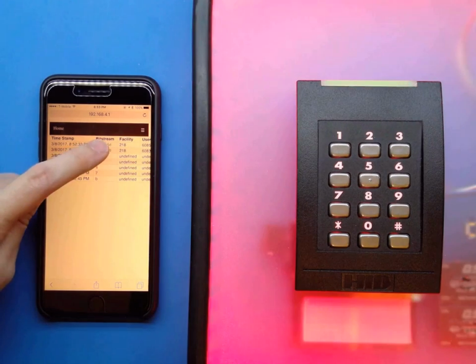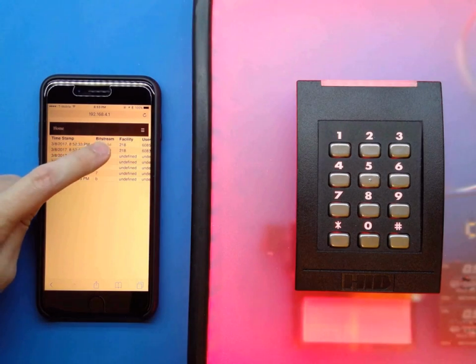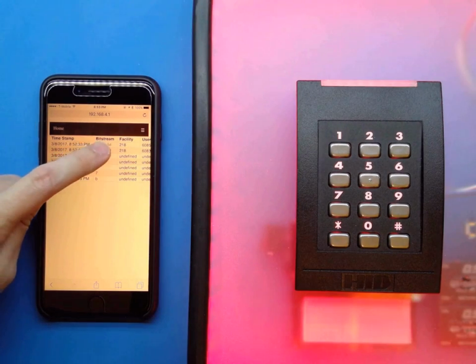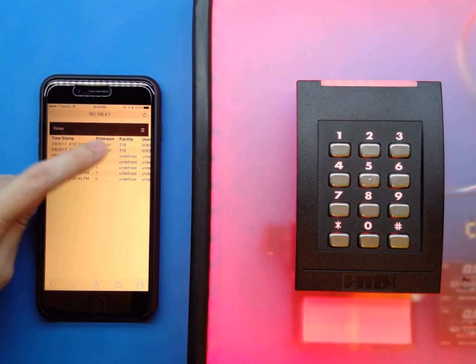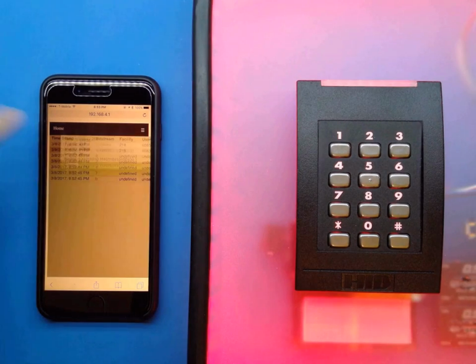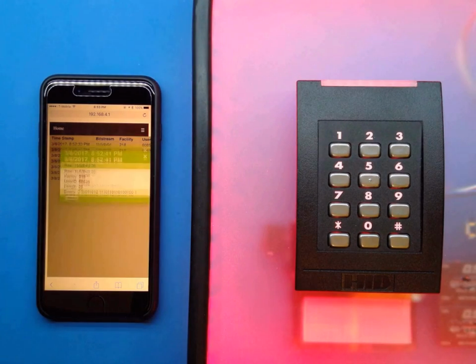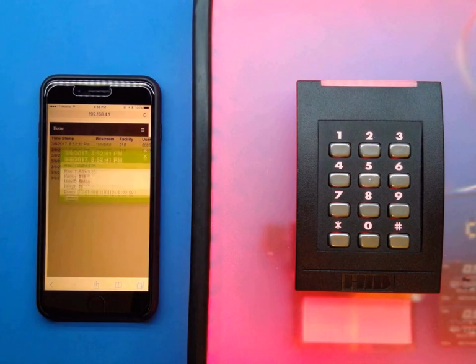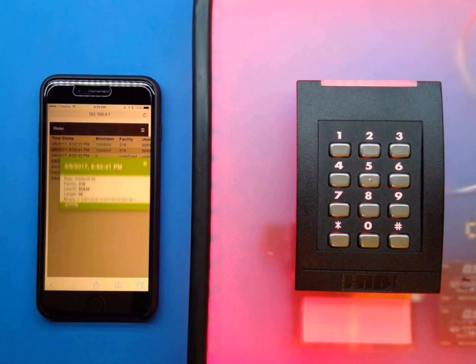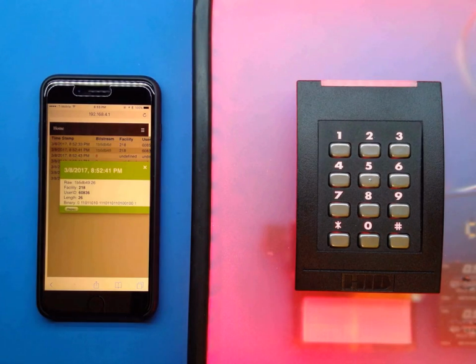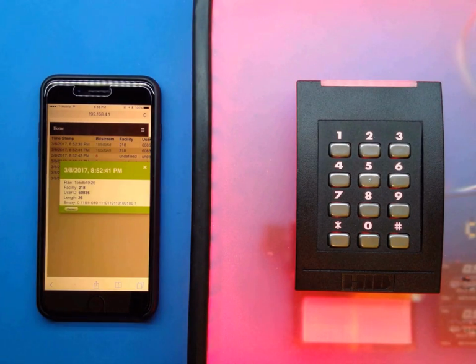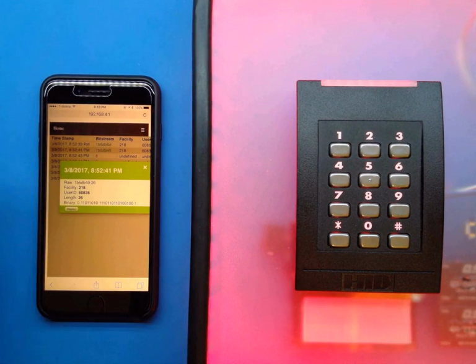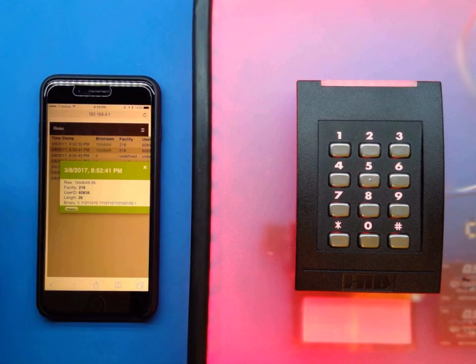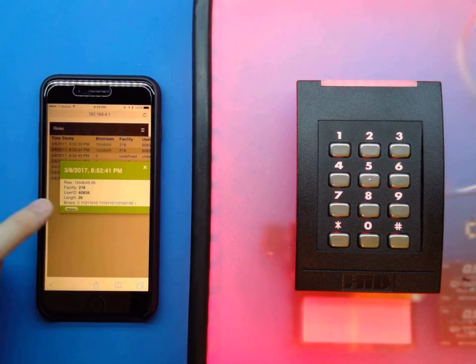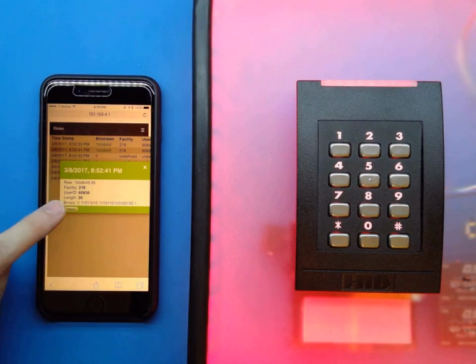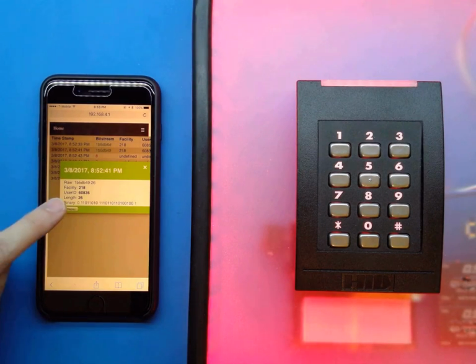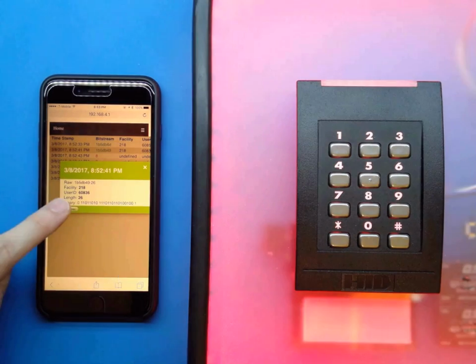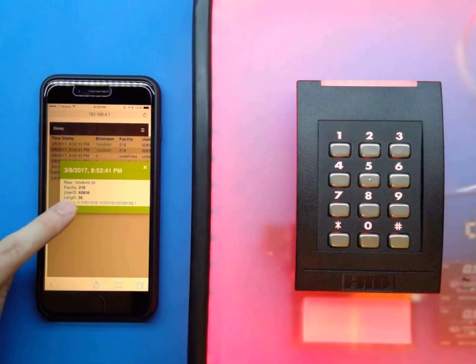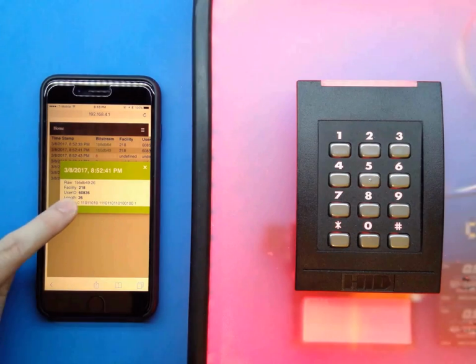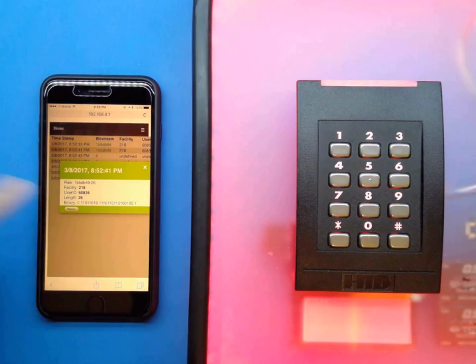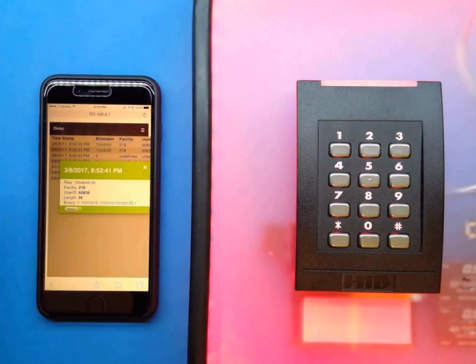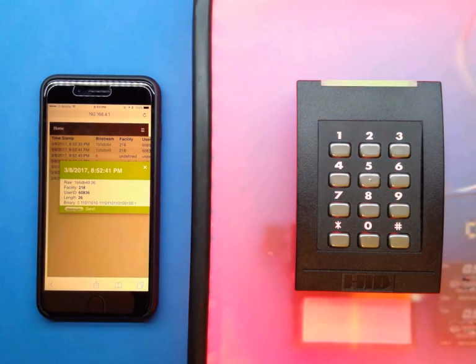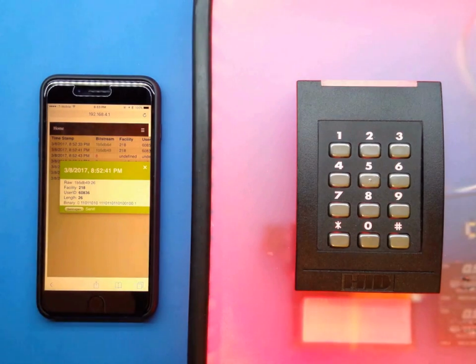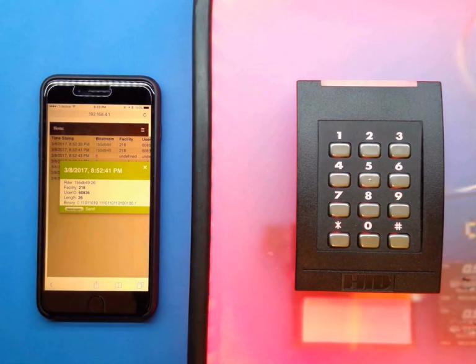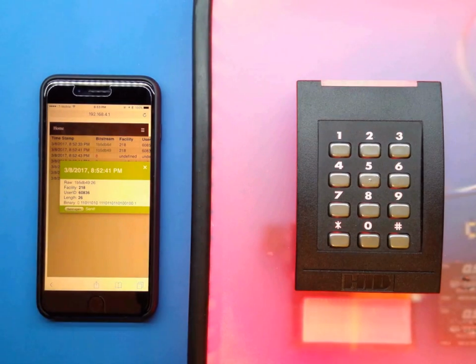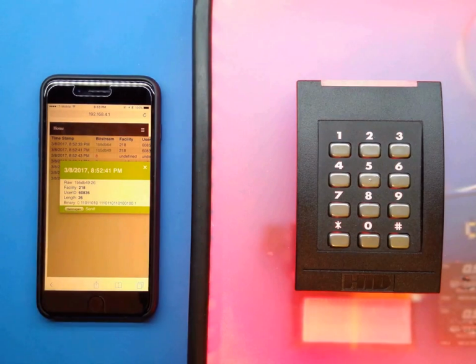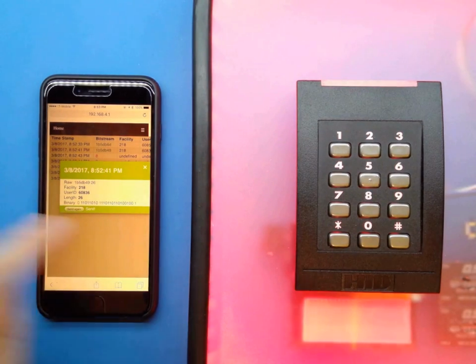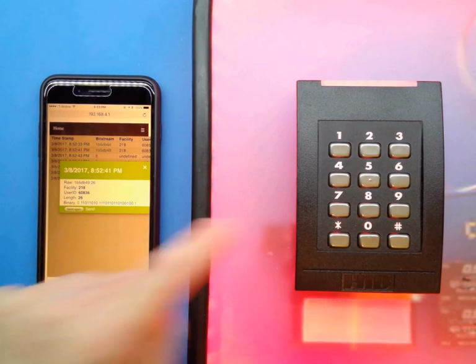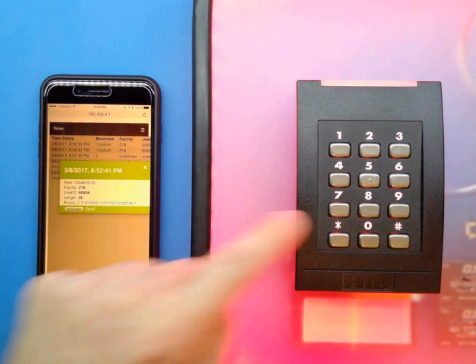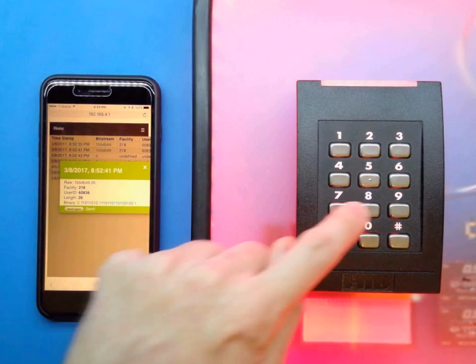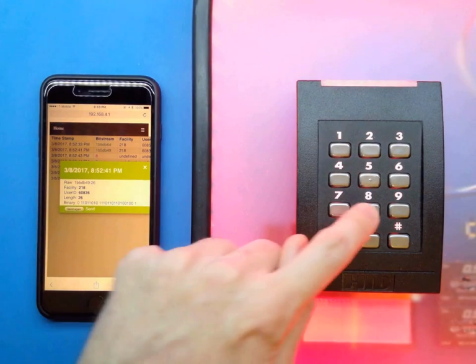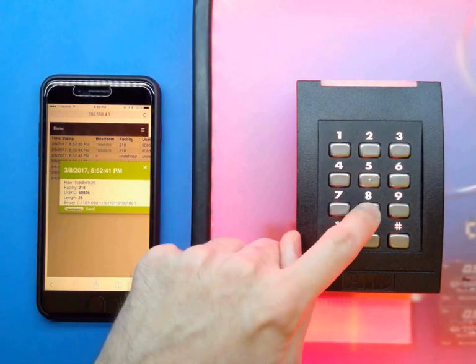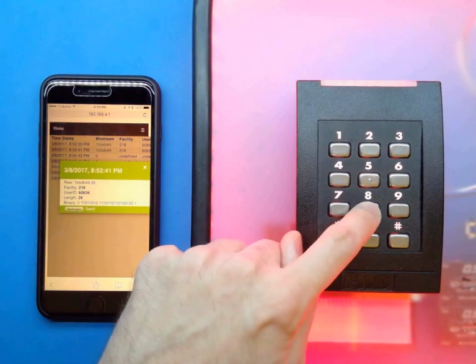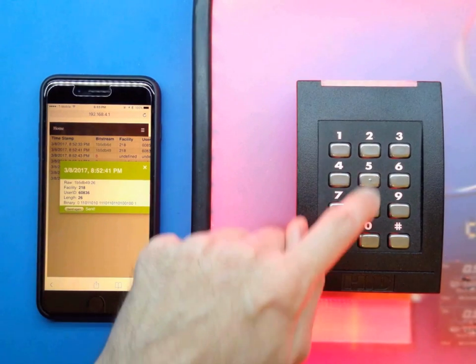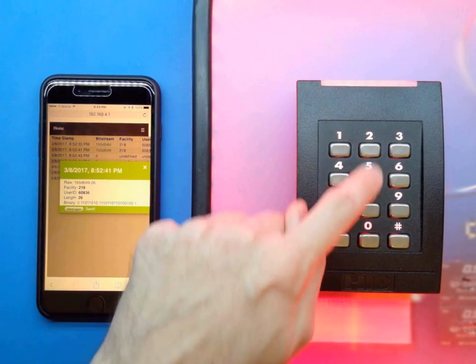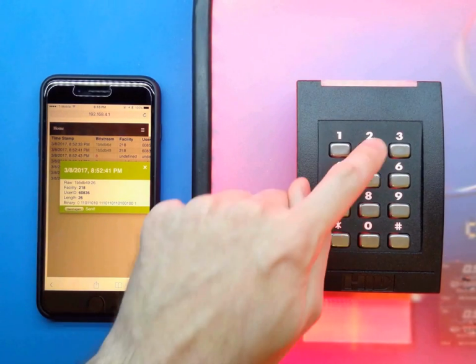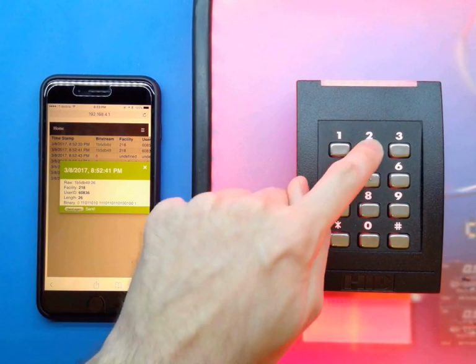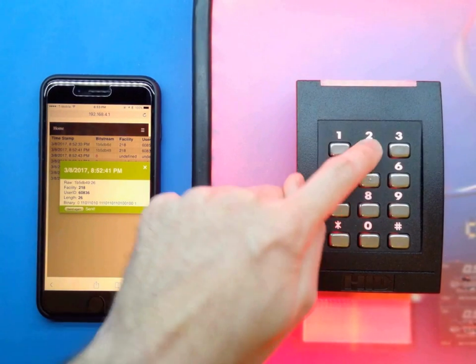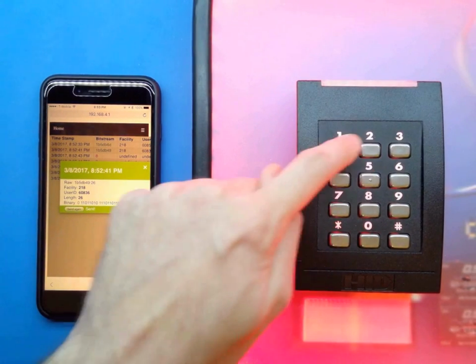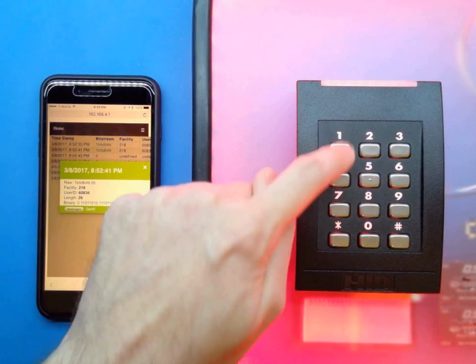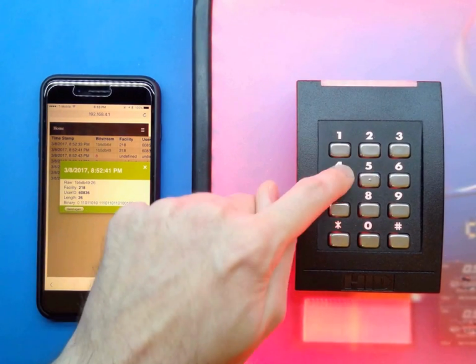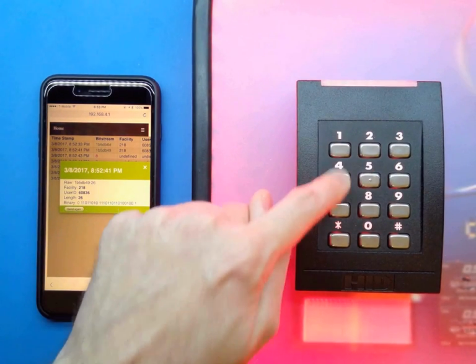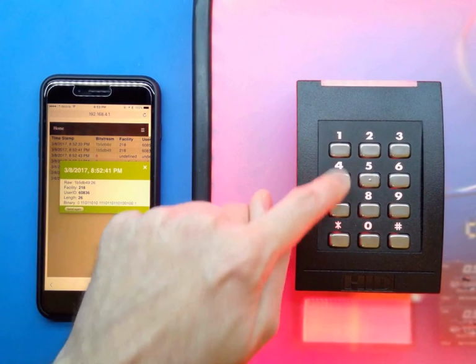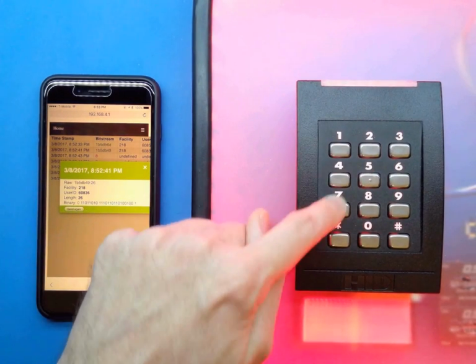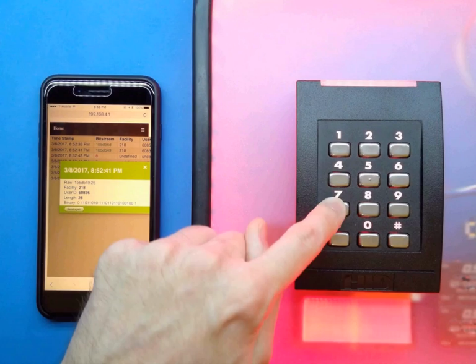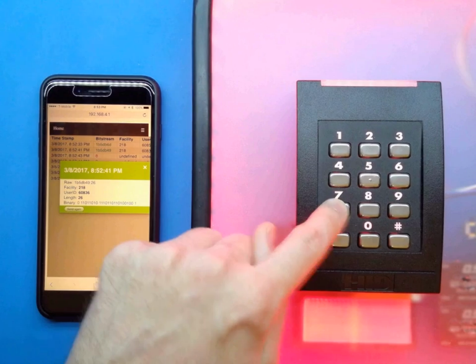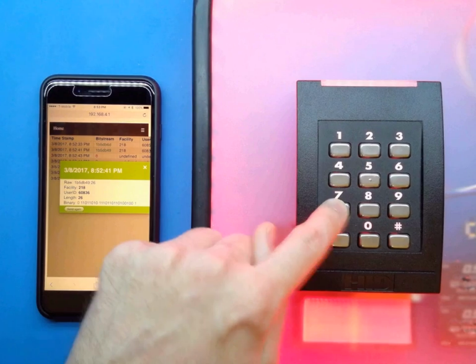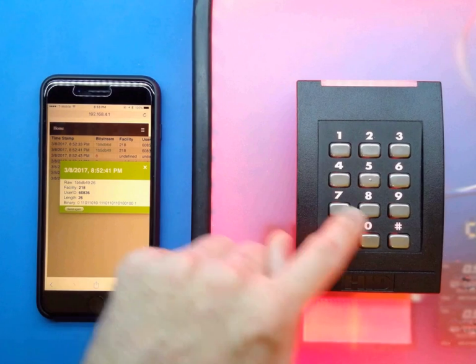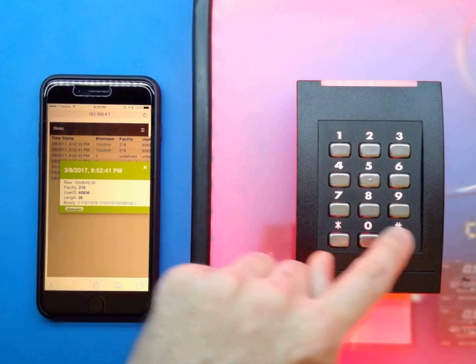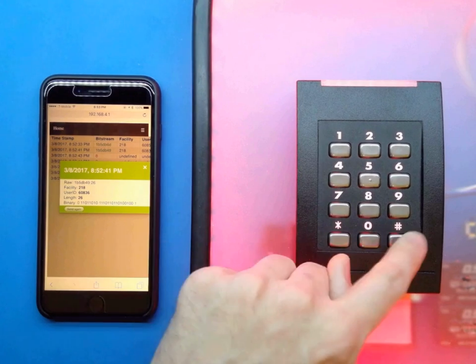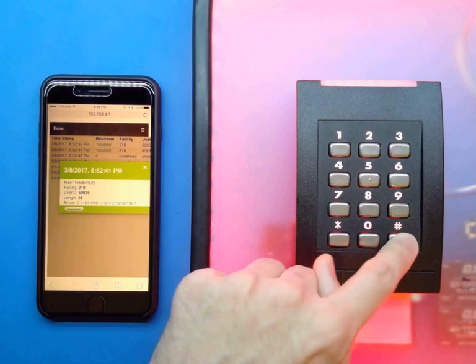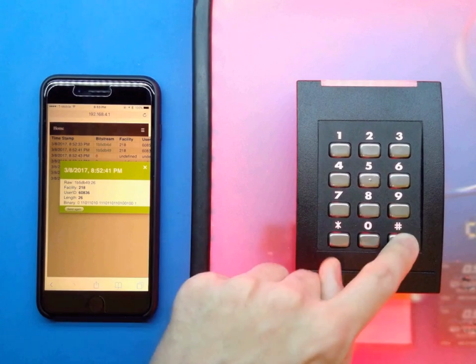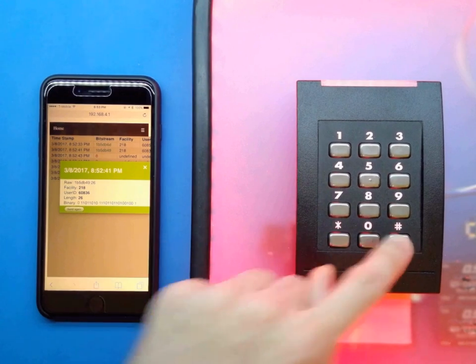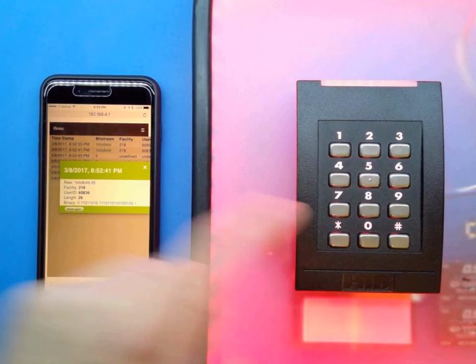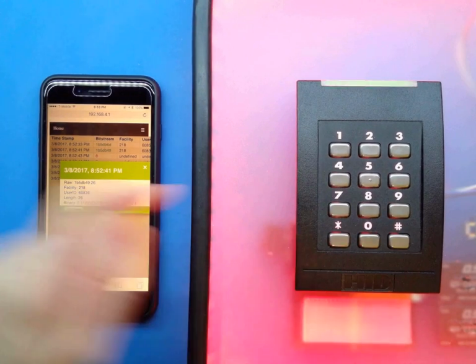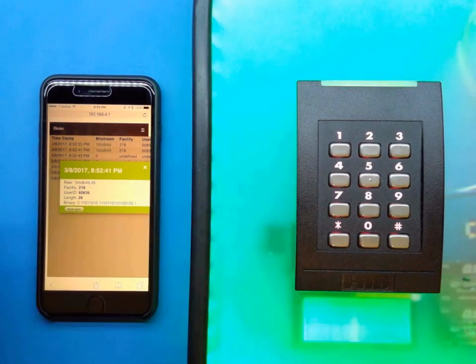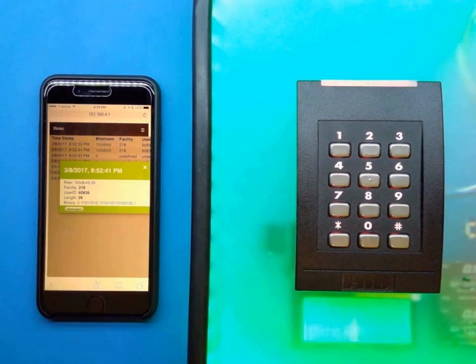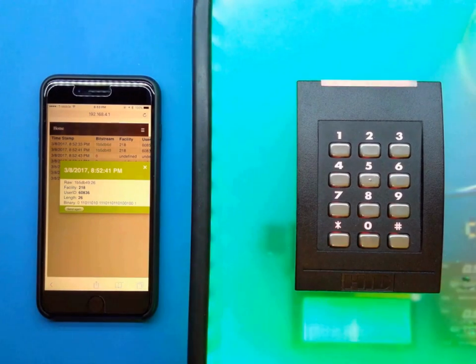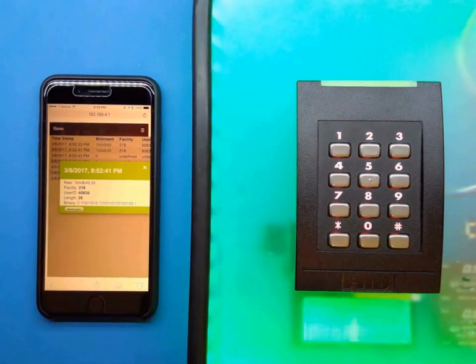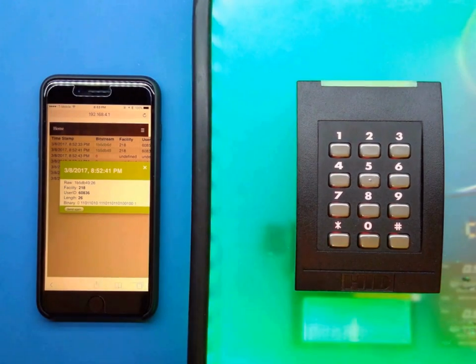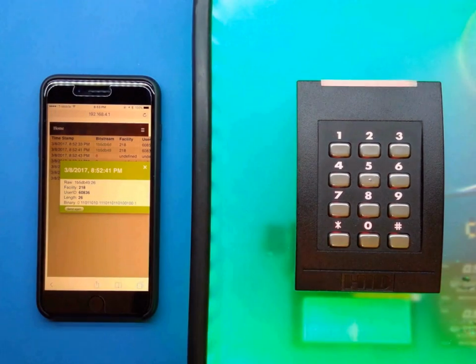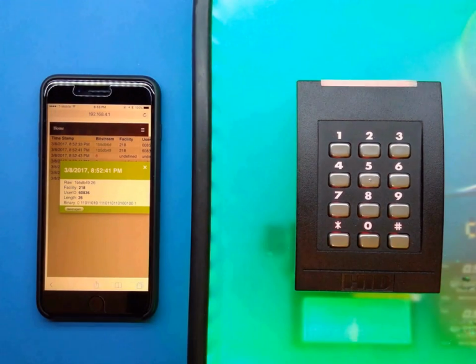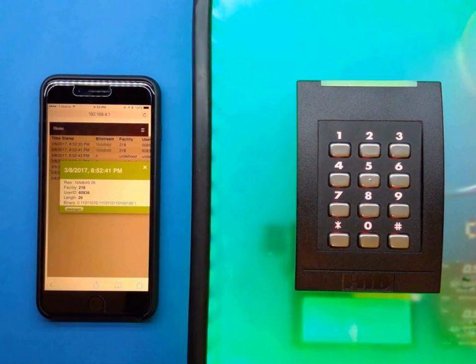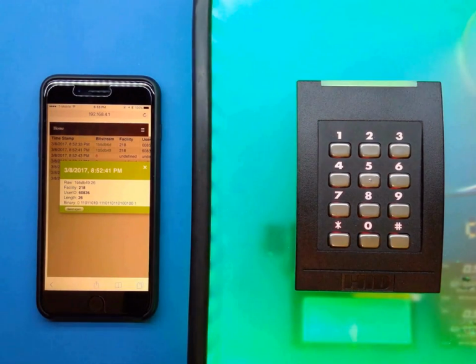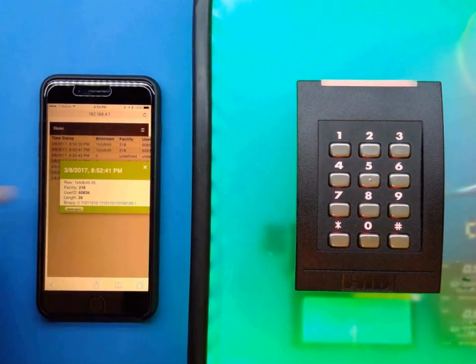Even the second credential, which requires a PIN, has that PIN data recorded and we can simply re-enter it on the keypad.